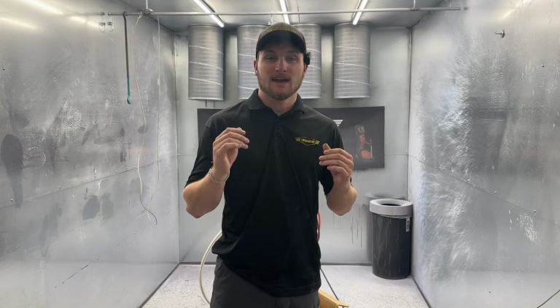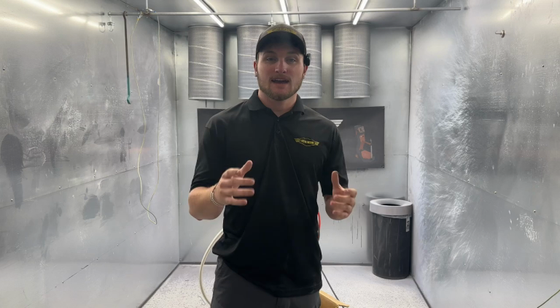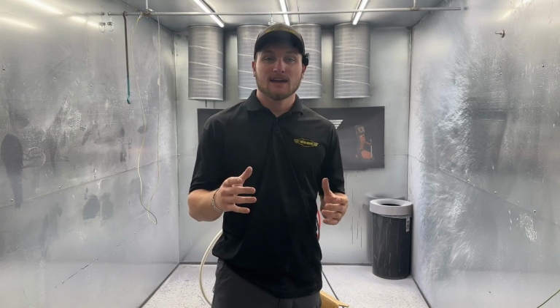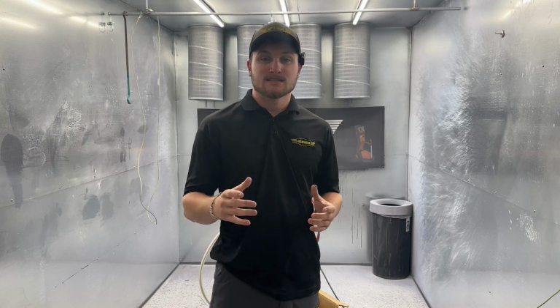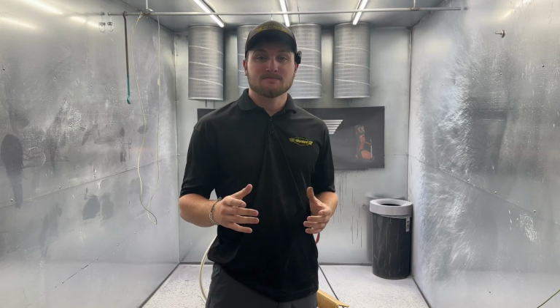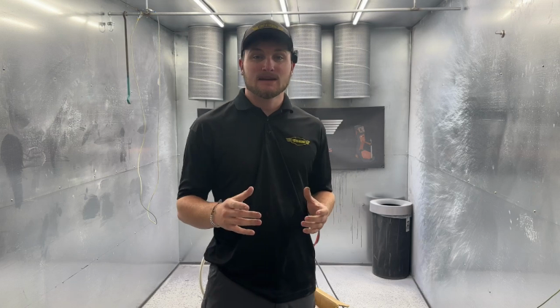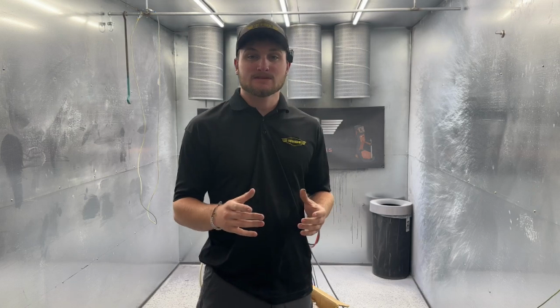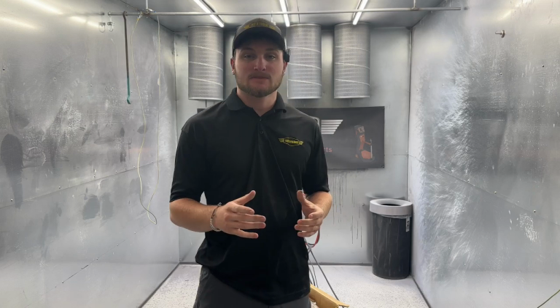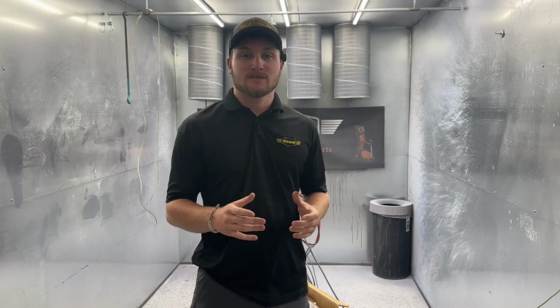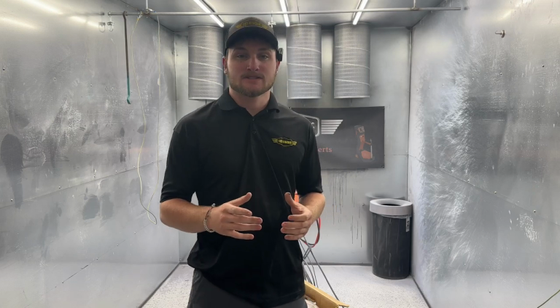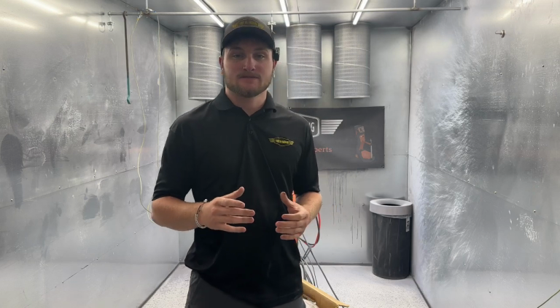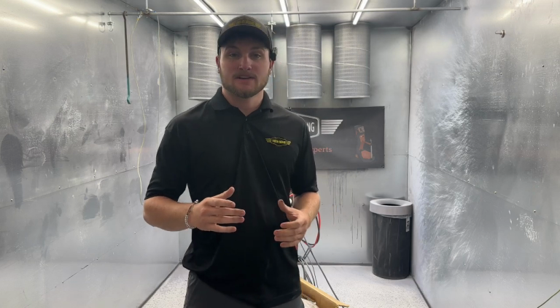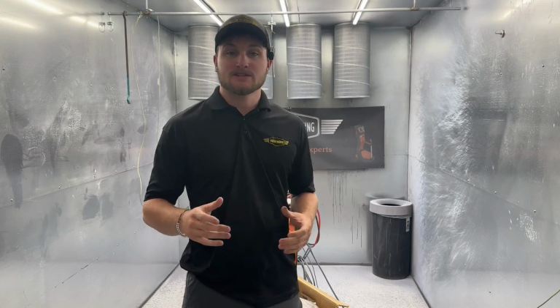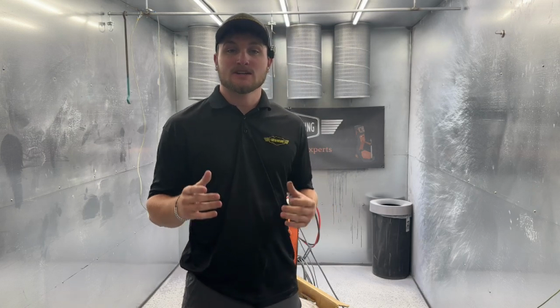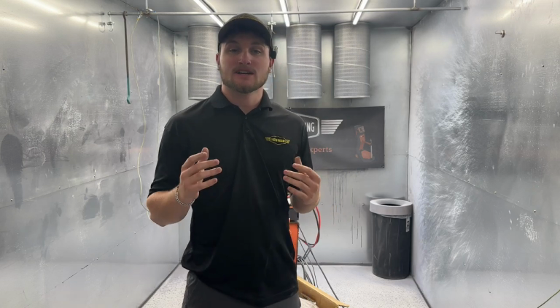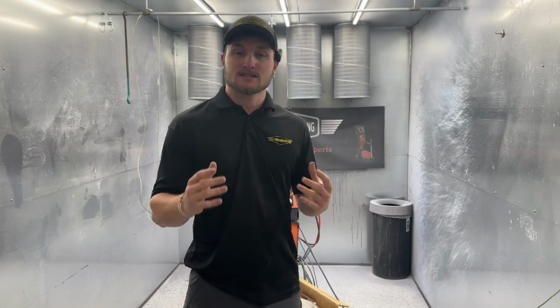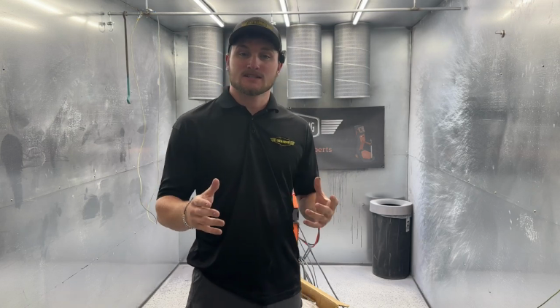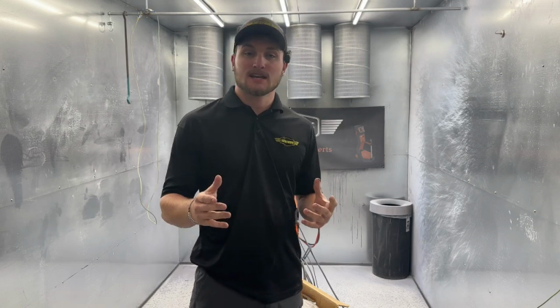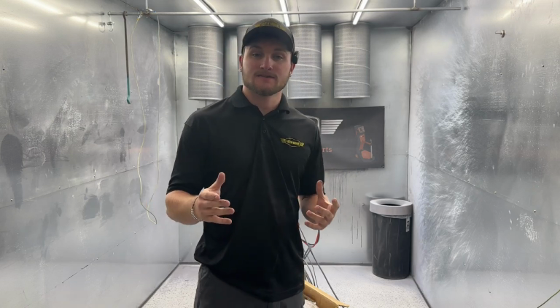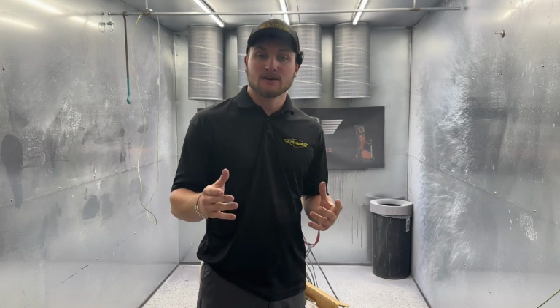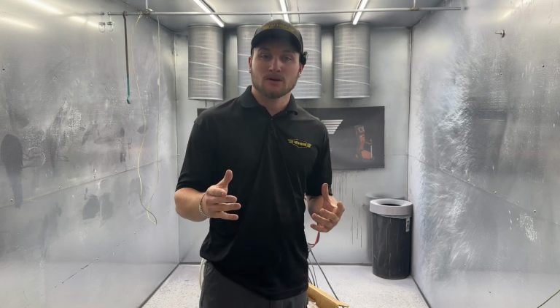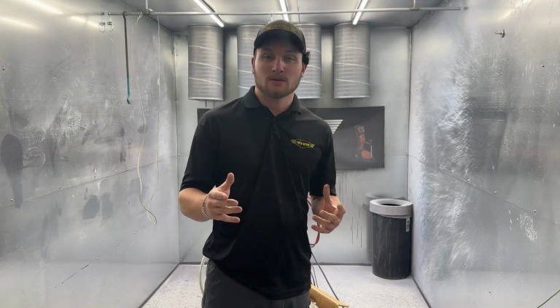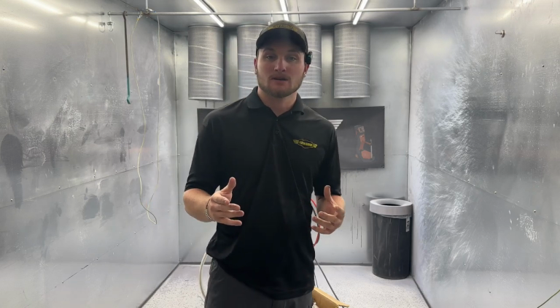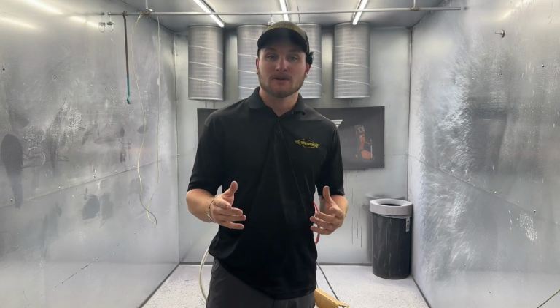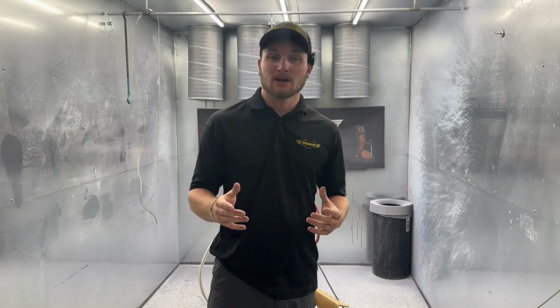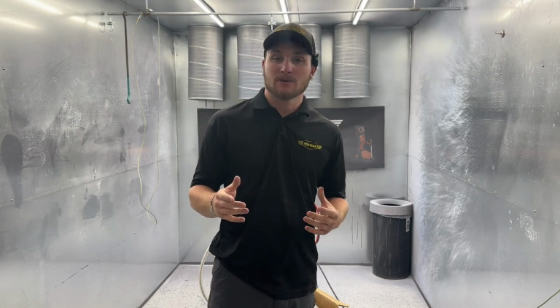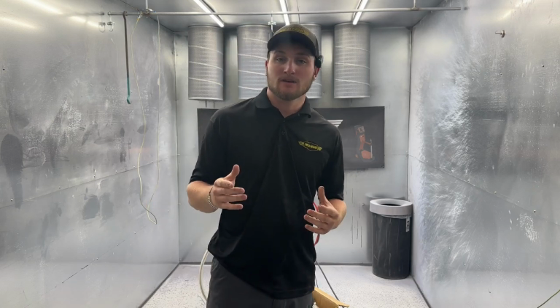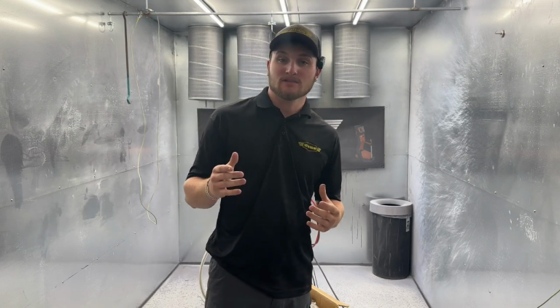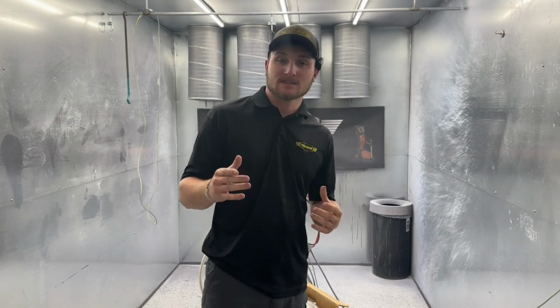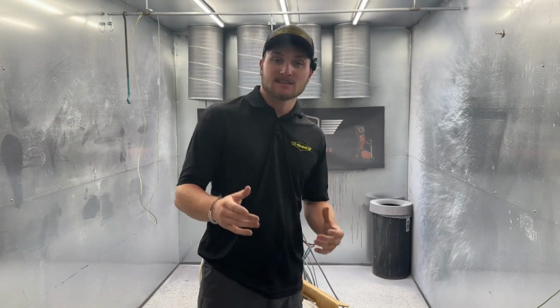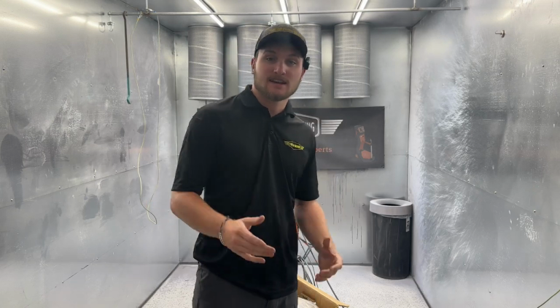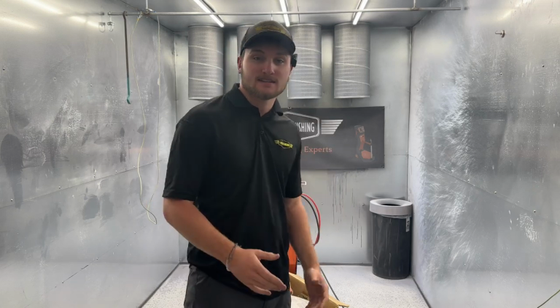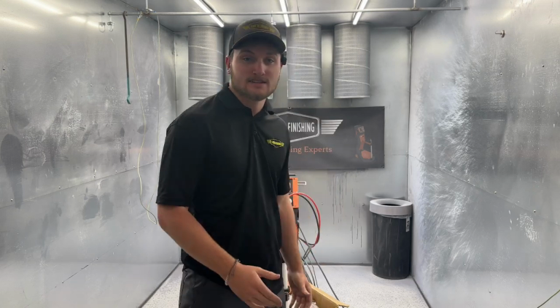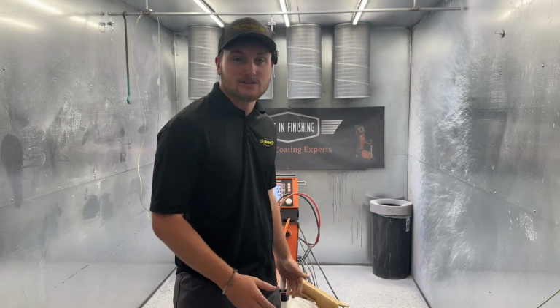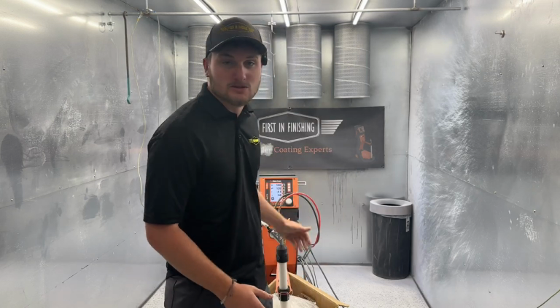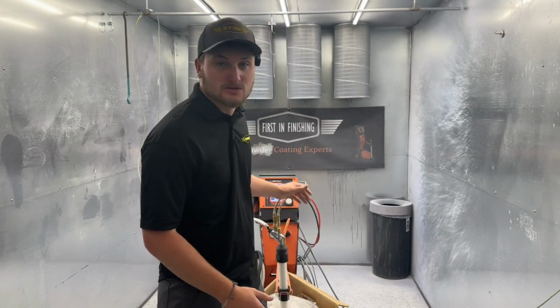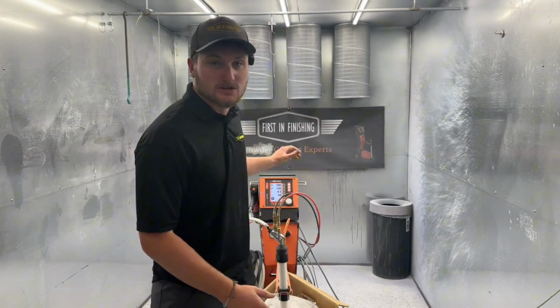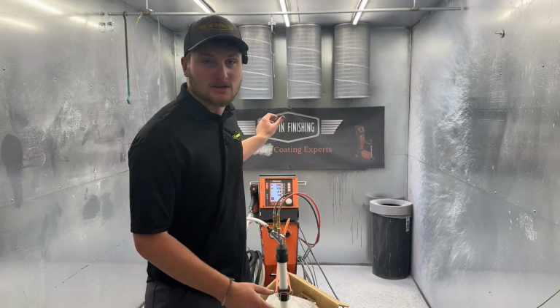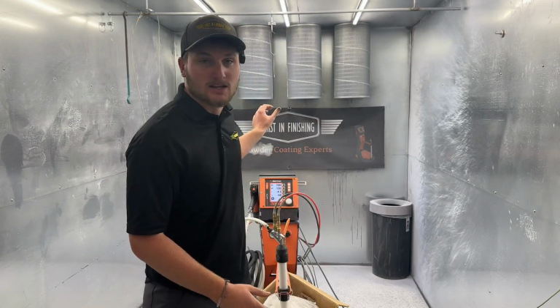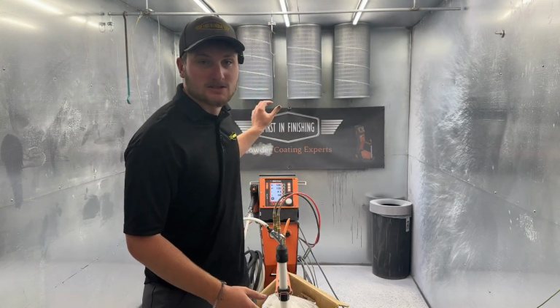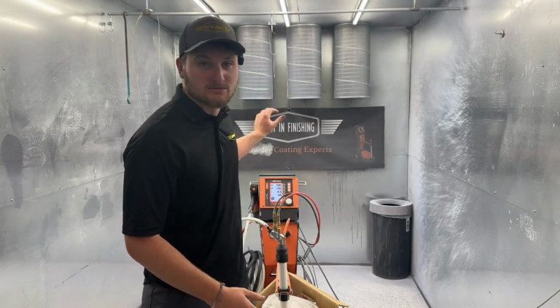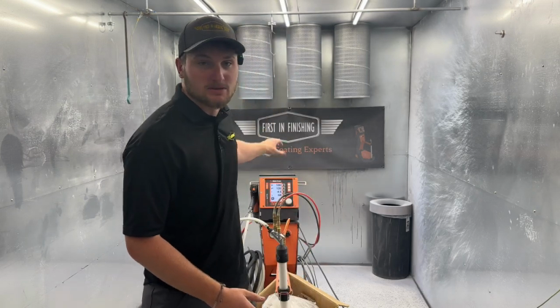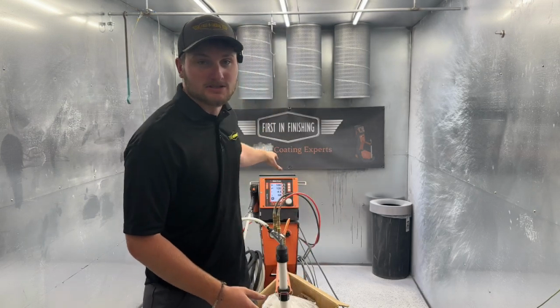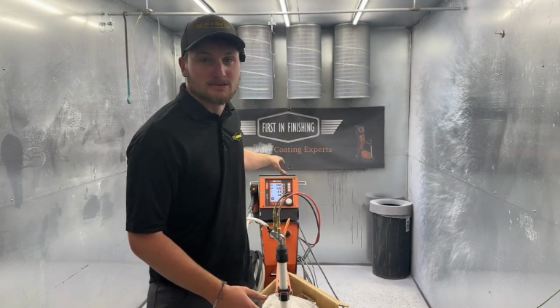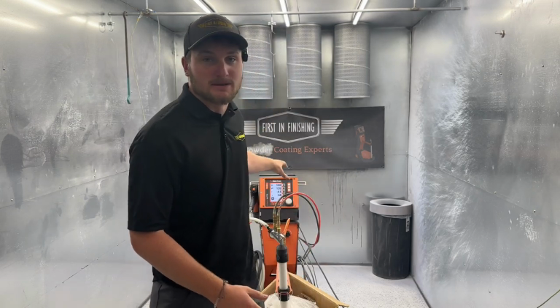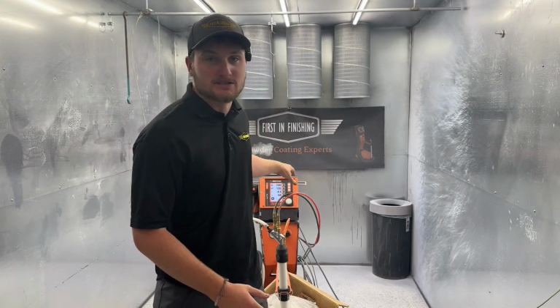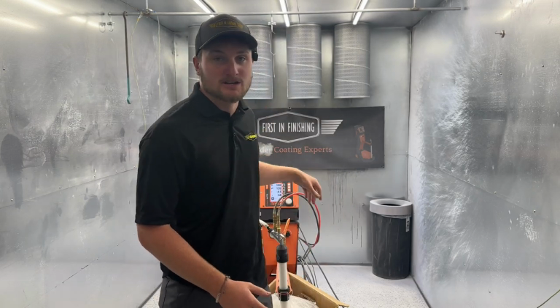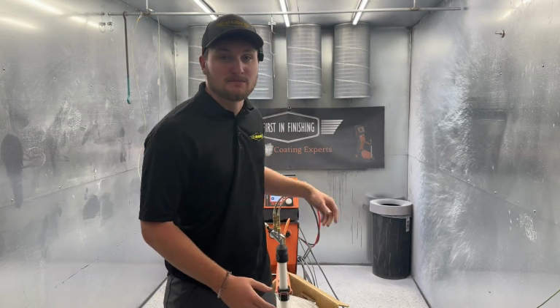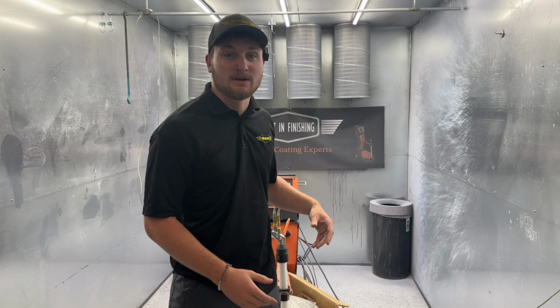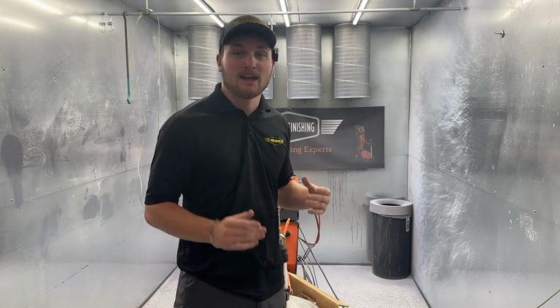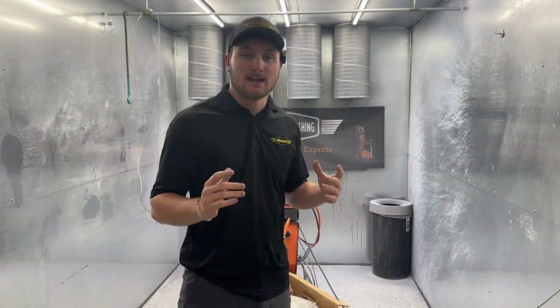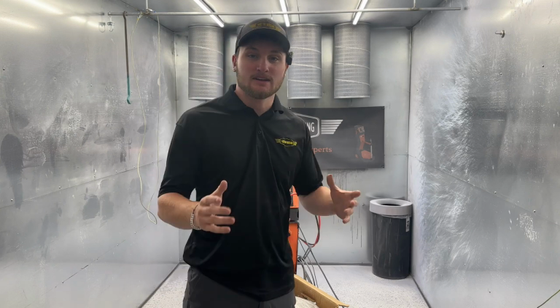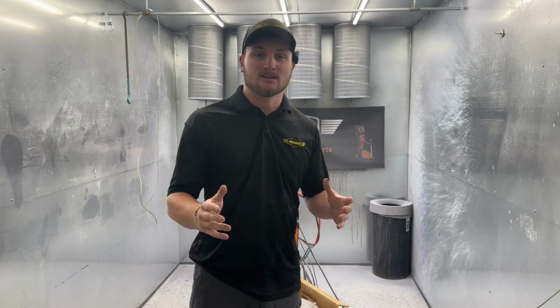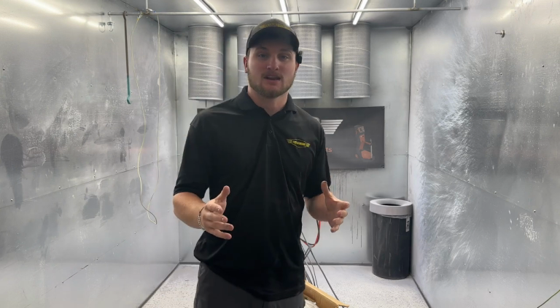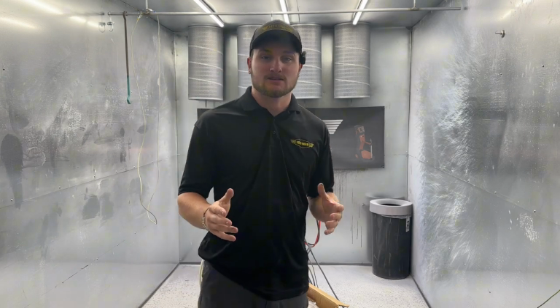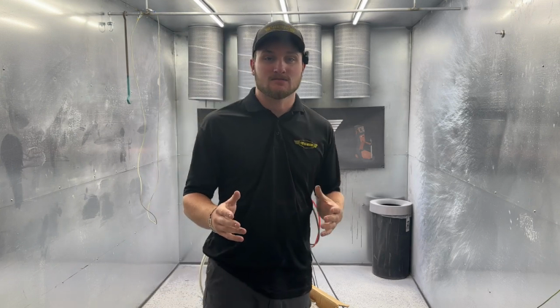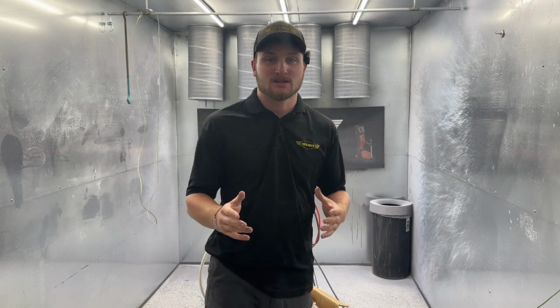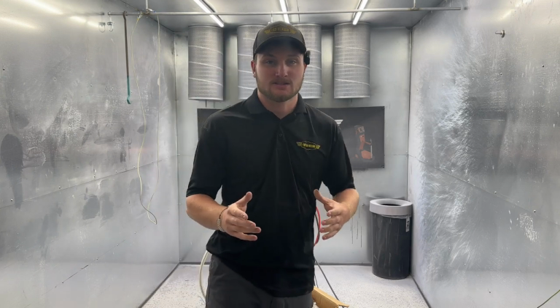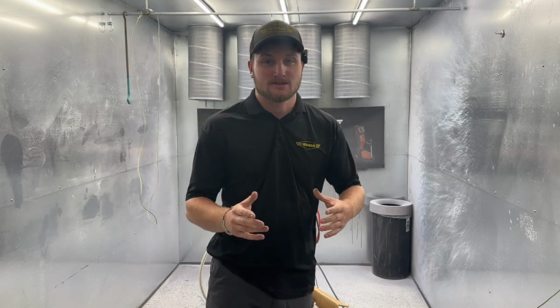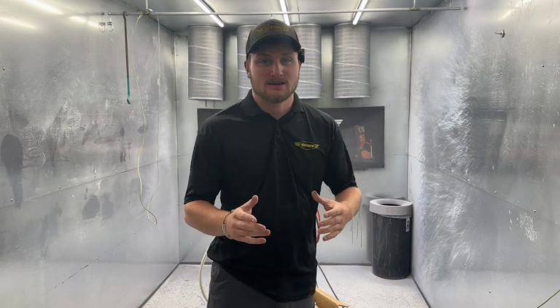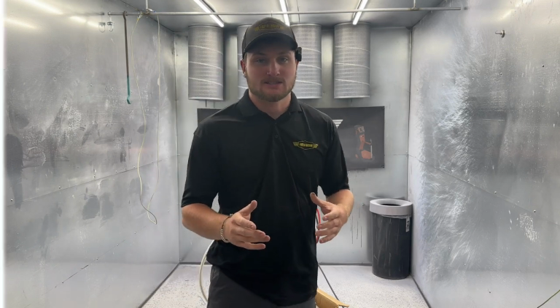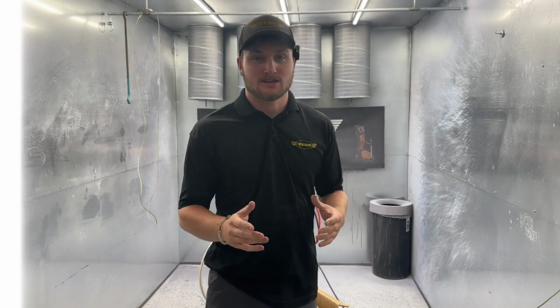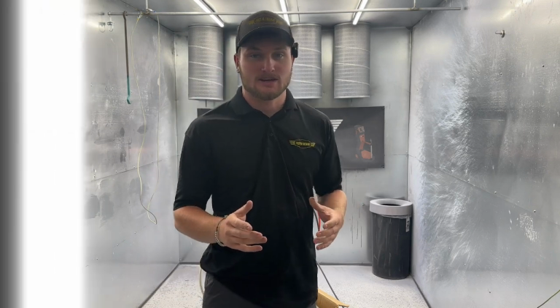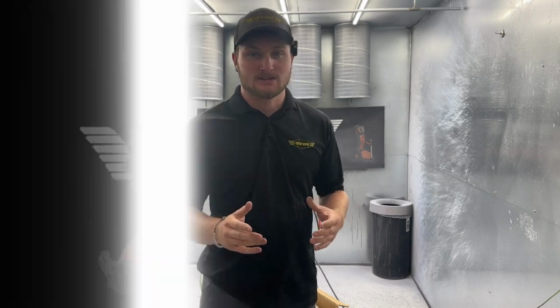Hey guys, it's Mason with First and Finishing, and today's video we're going to be going over the settings and controls on your Electron Plus 3 Master M and your Electron Plus 3 Master H.